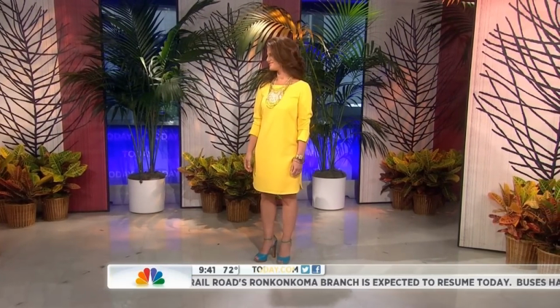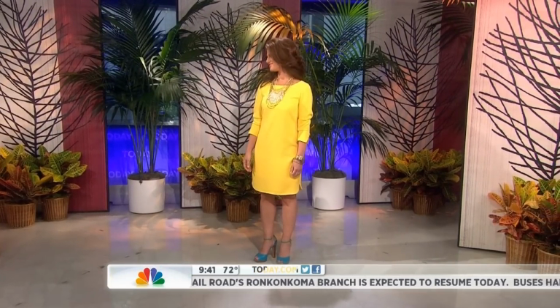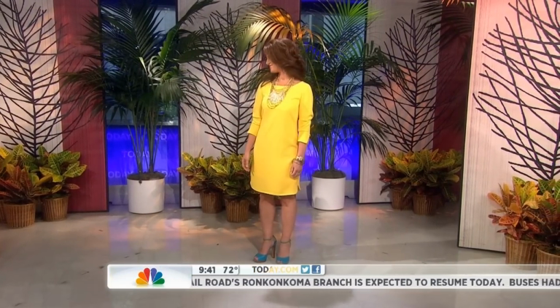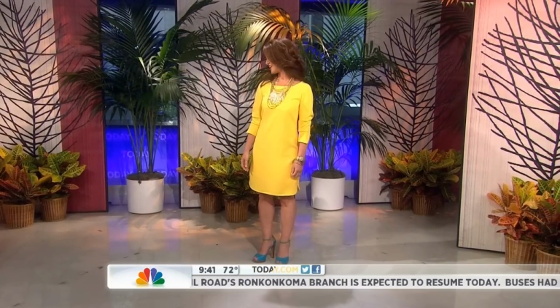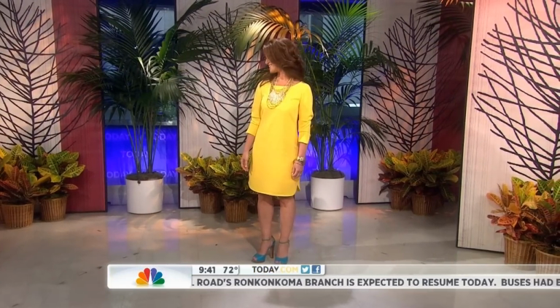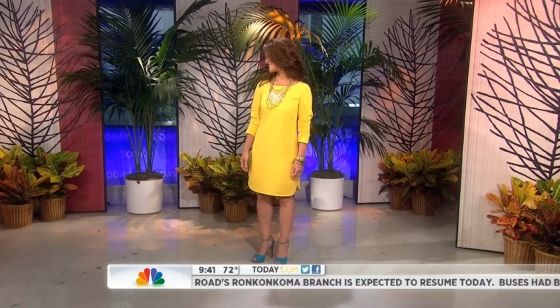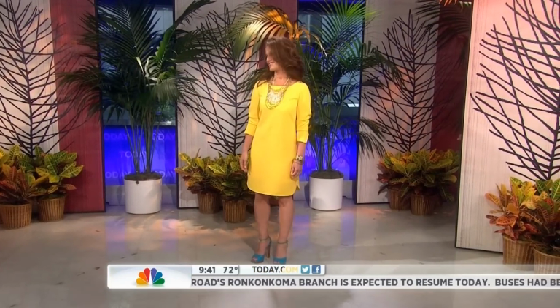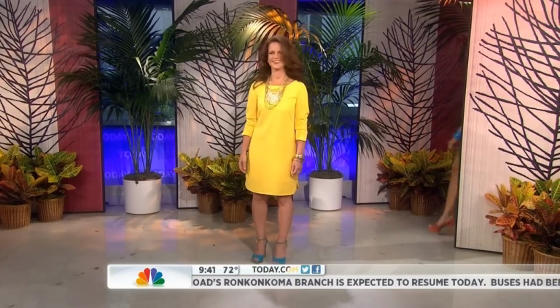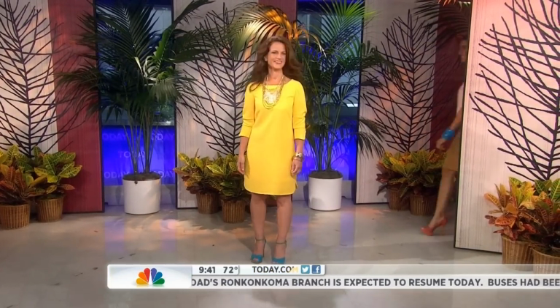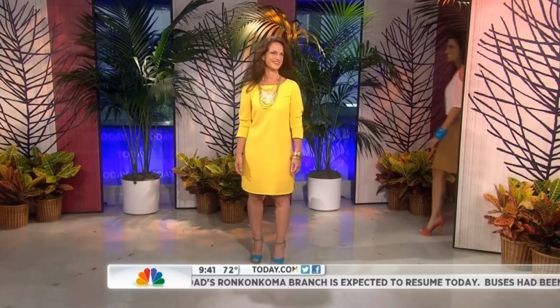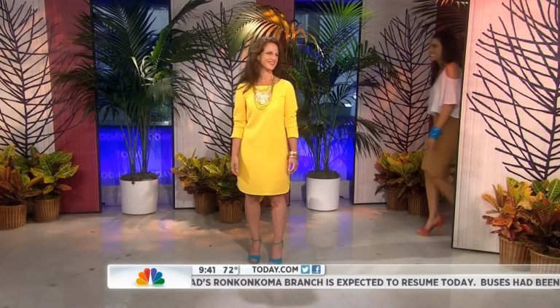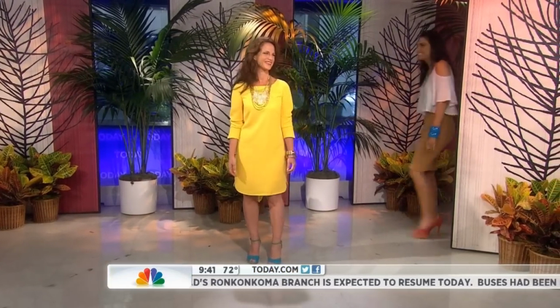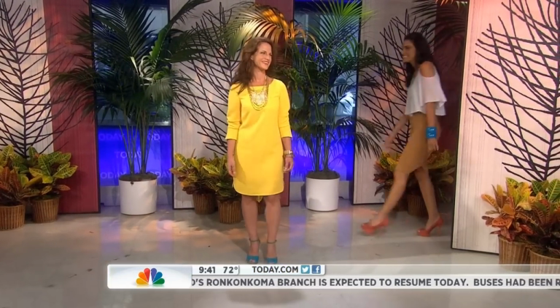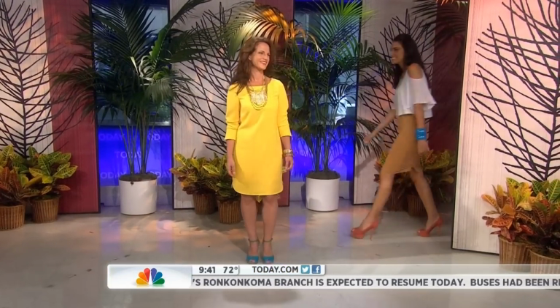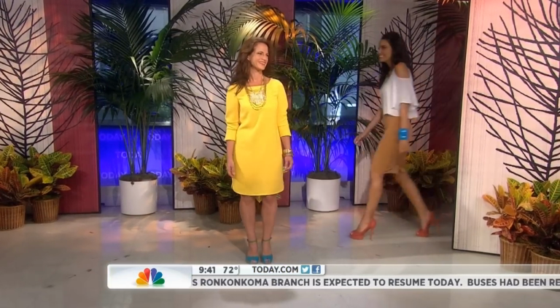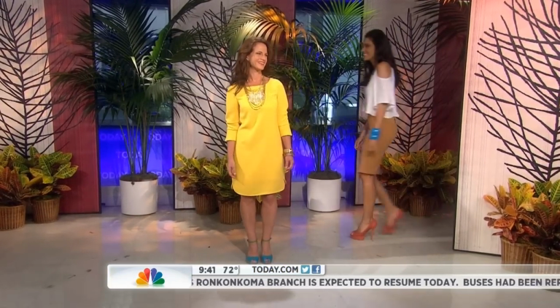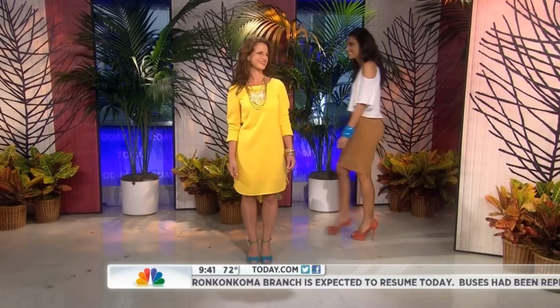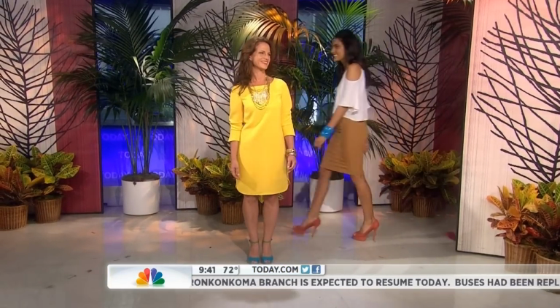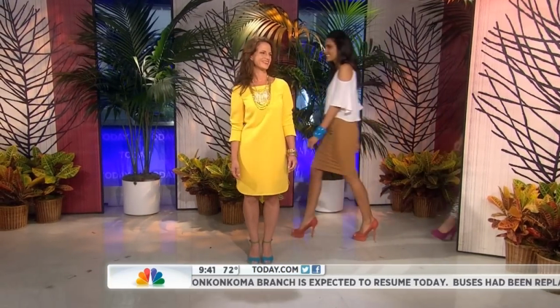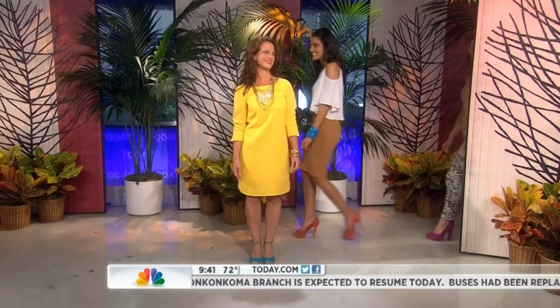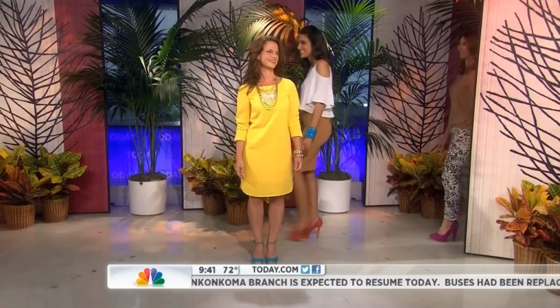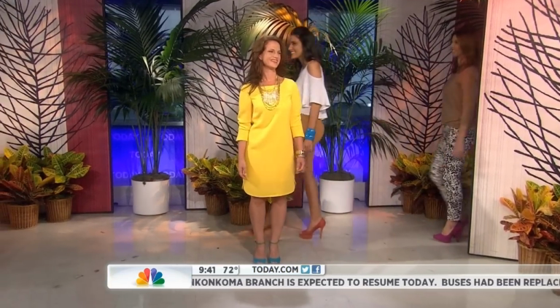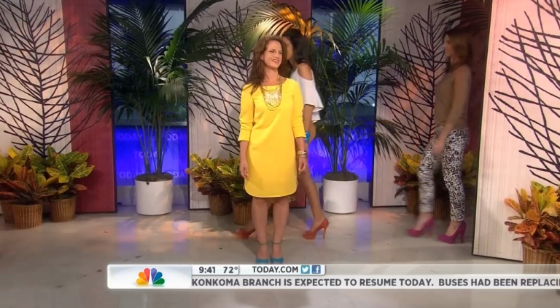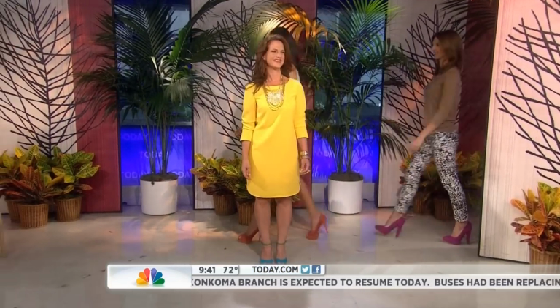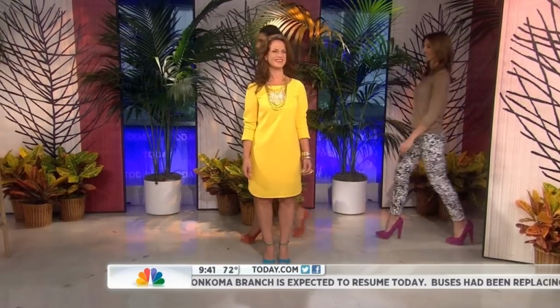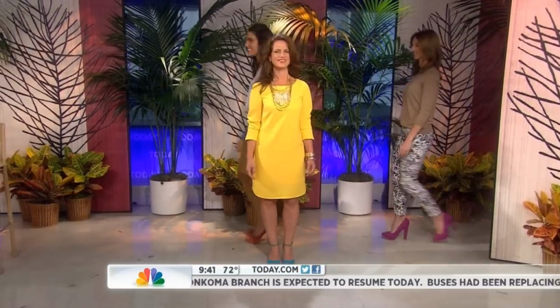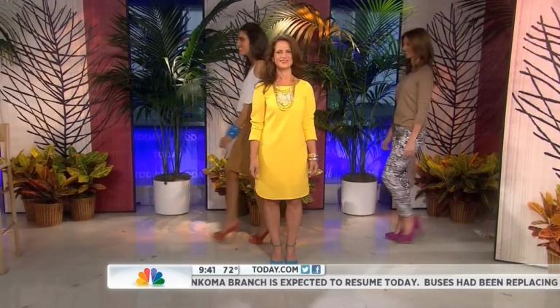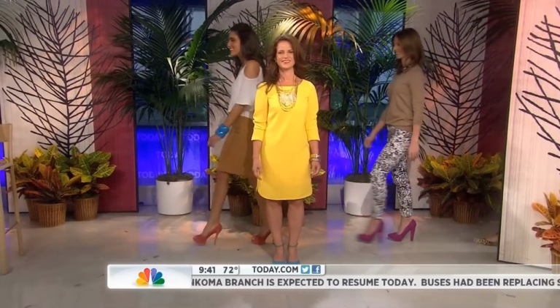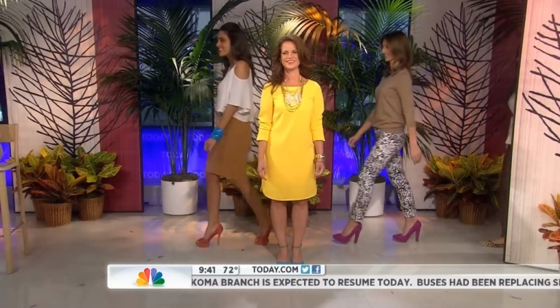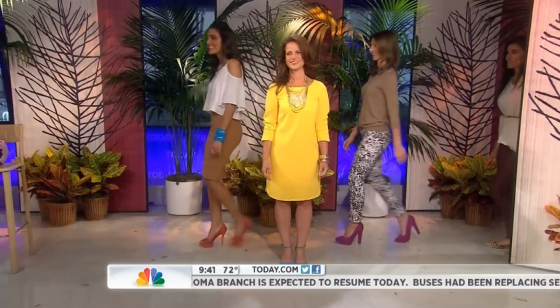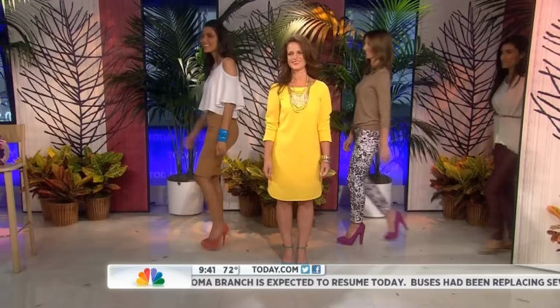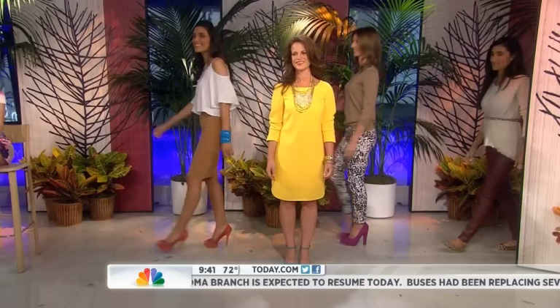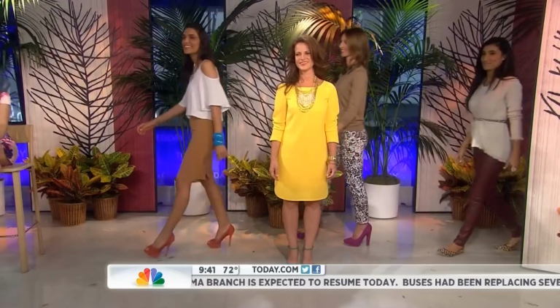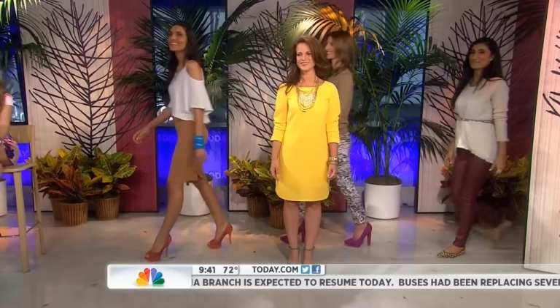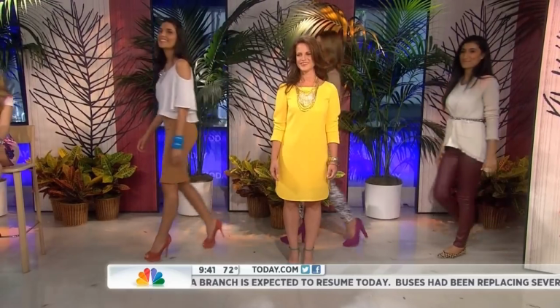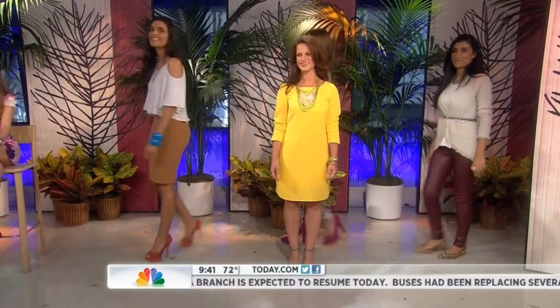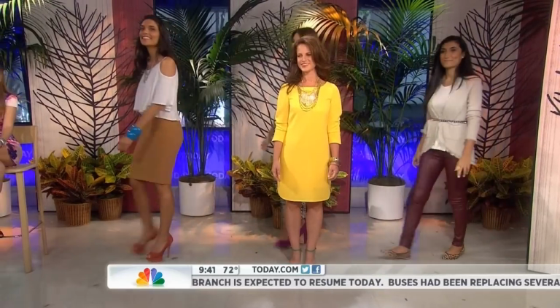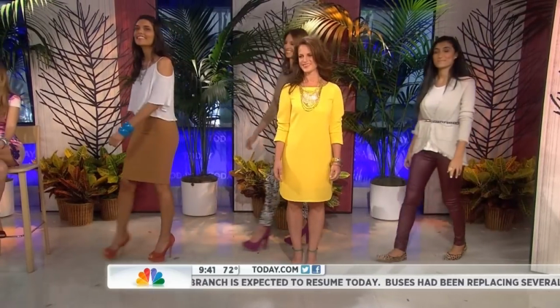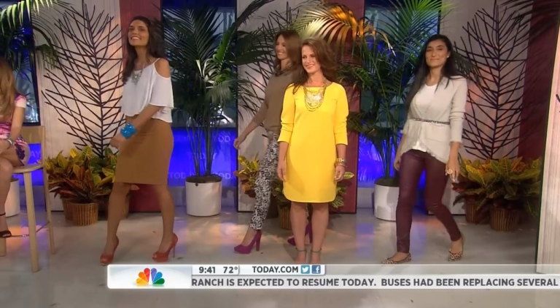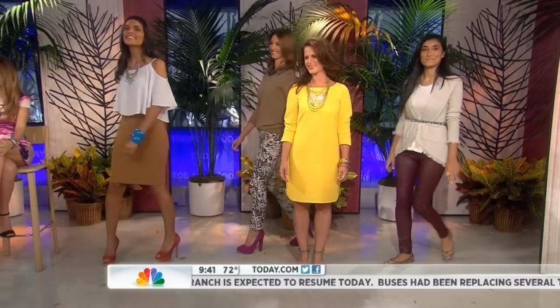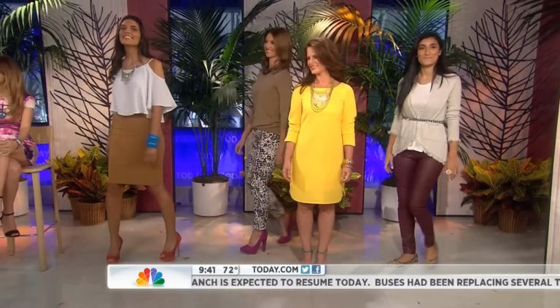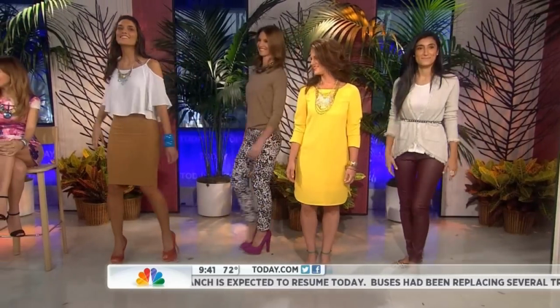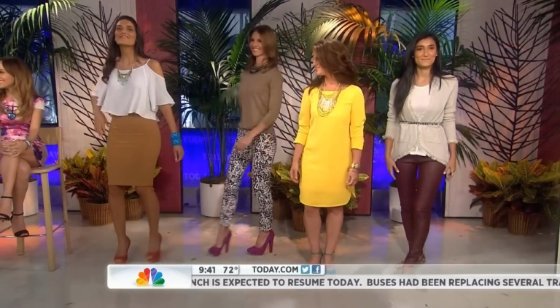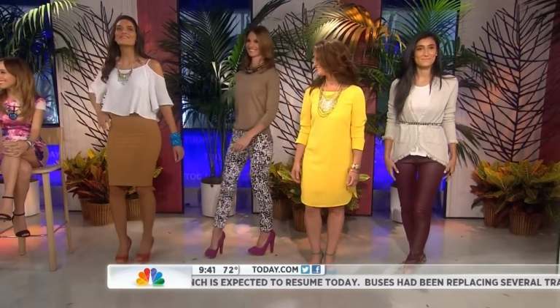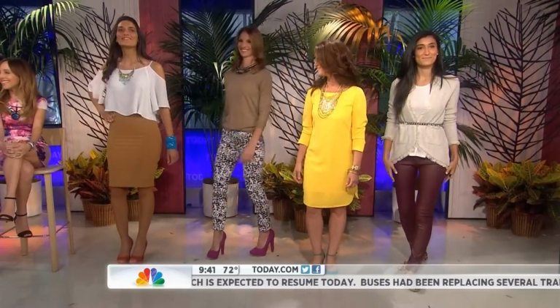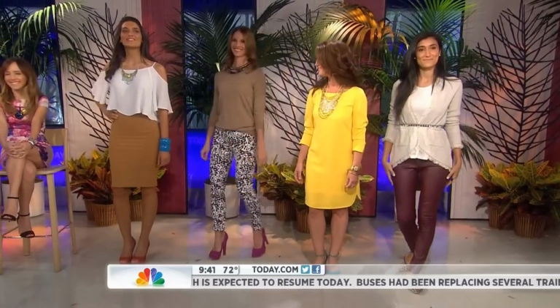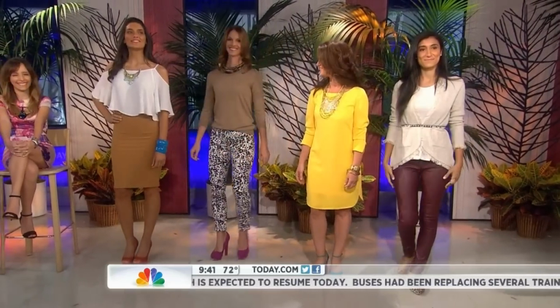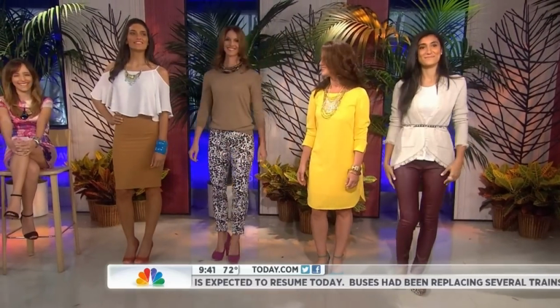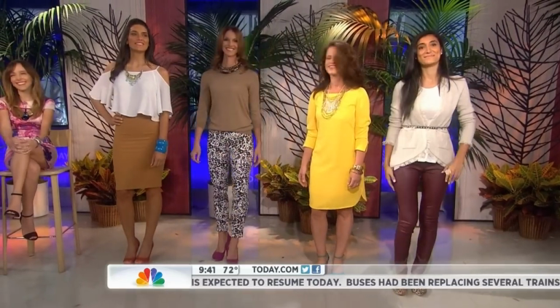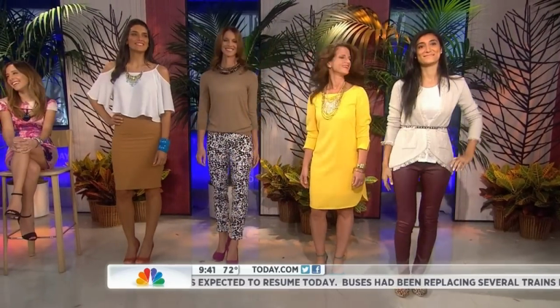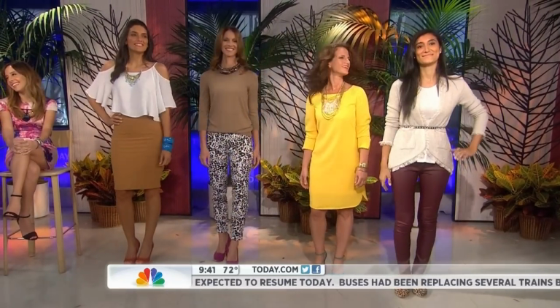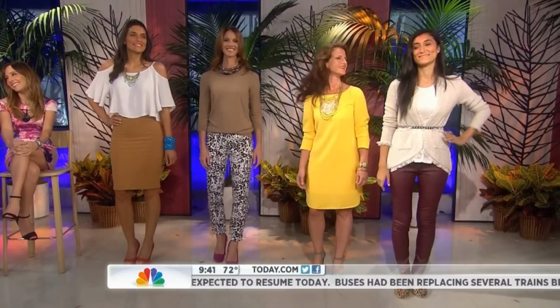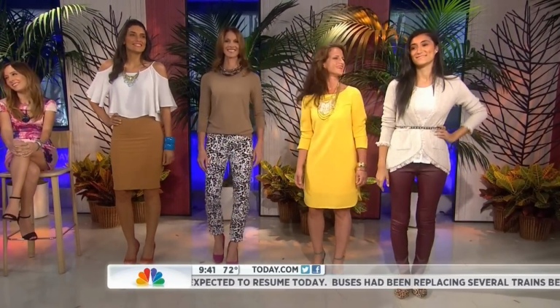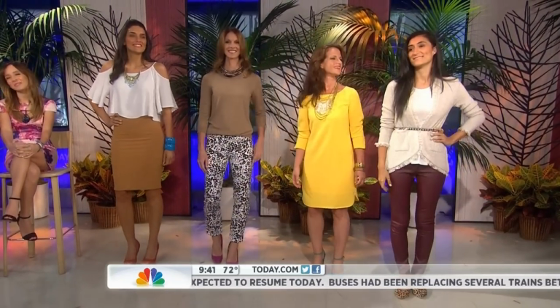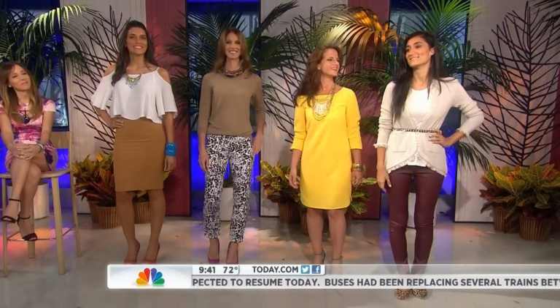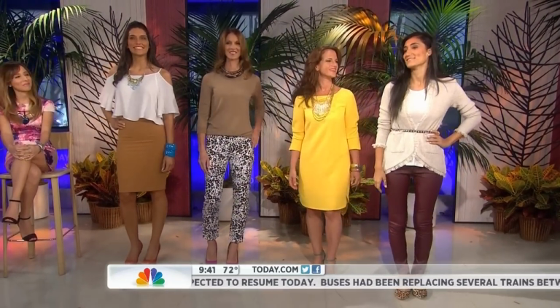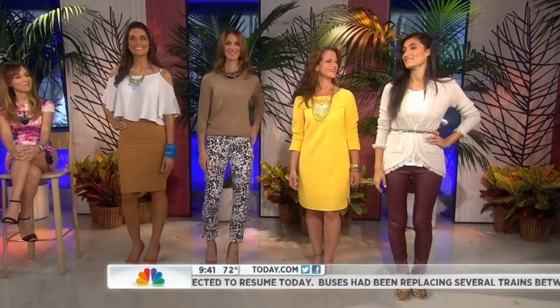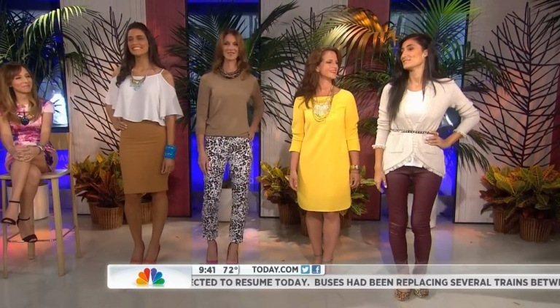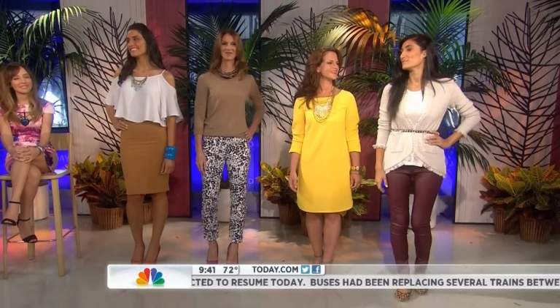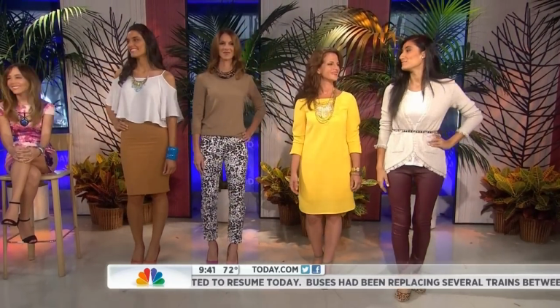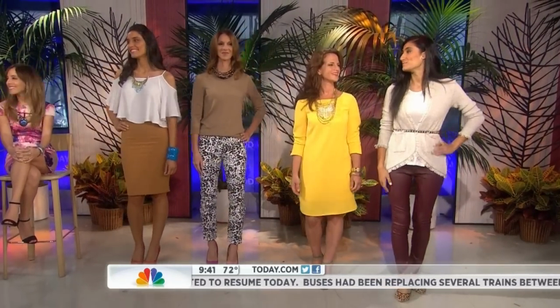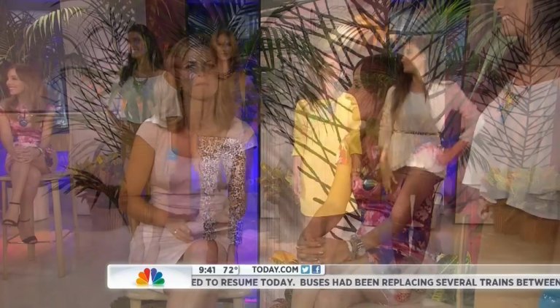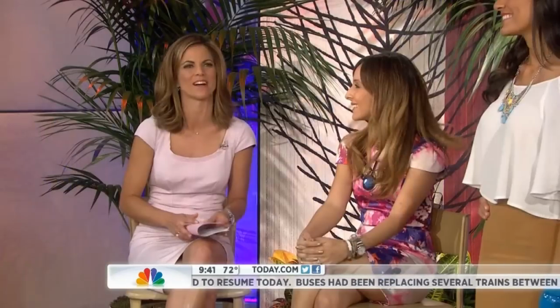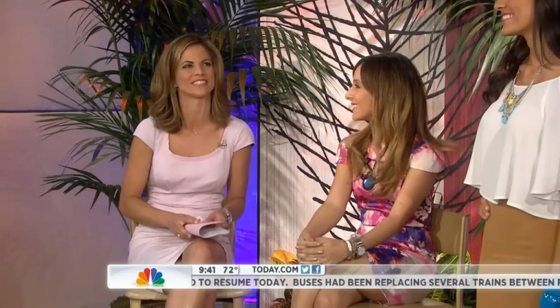Let's bring all our models out for one last look. They wear the trends very well — not so tricky when you put it together. Thank you, Liliana Vasquez, thanks so much.